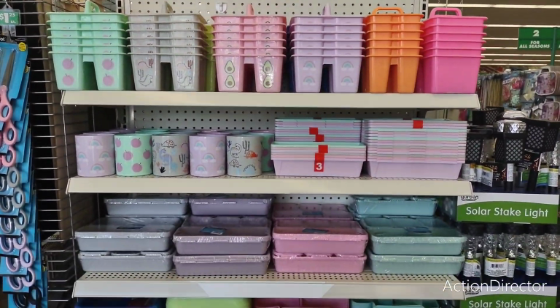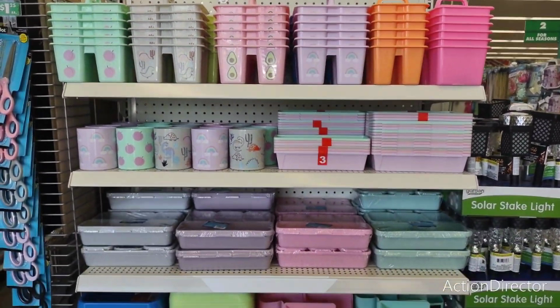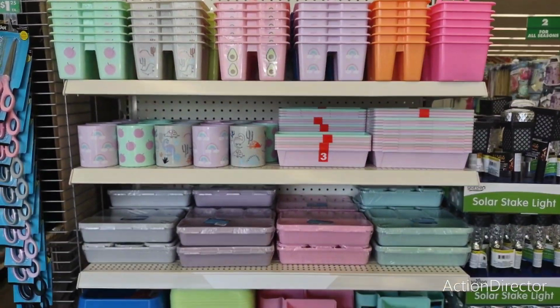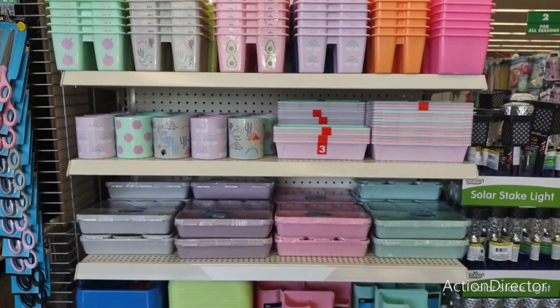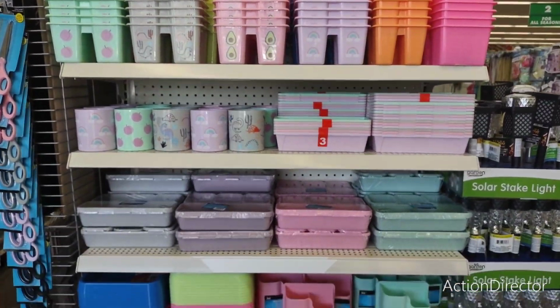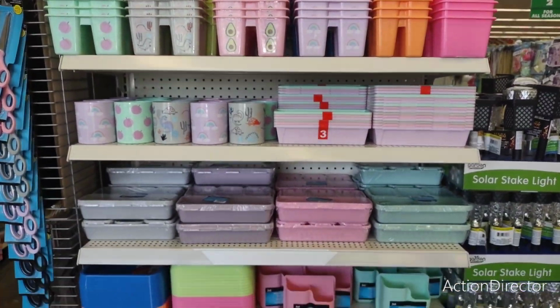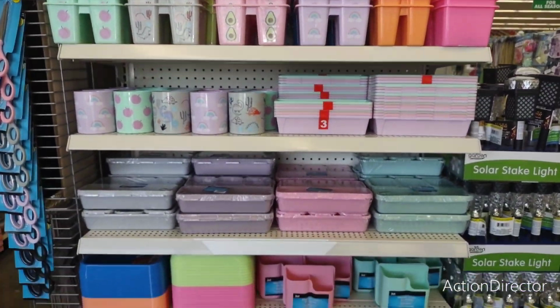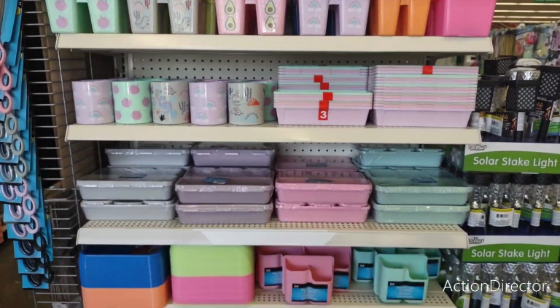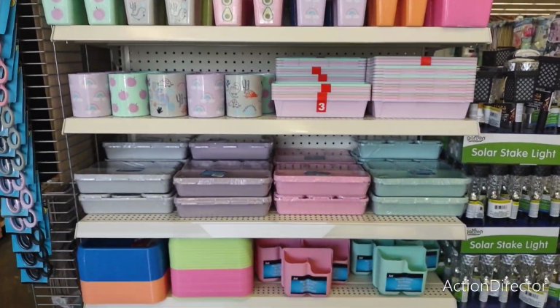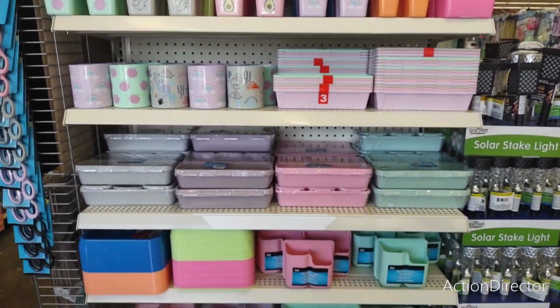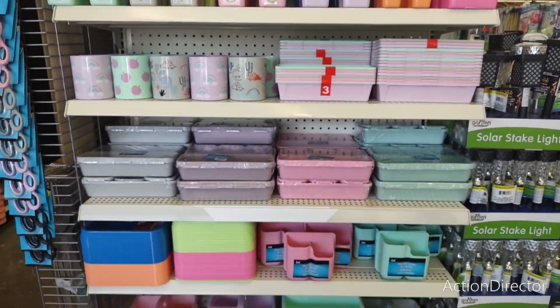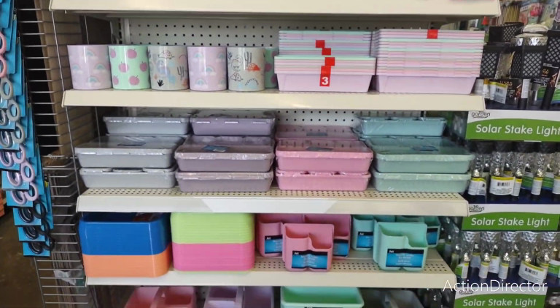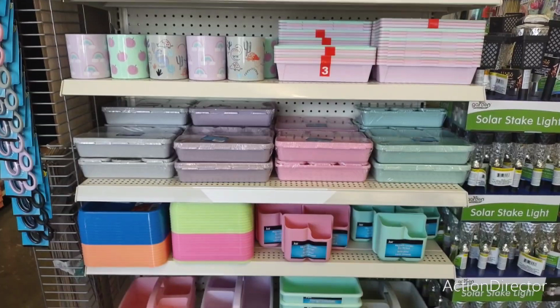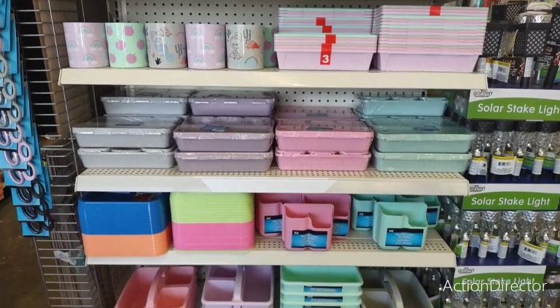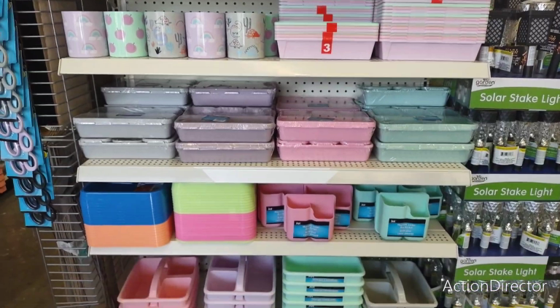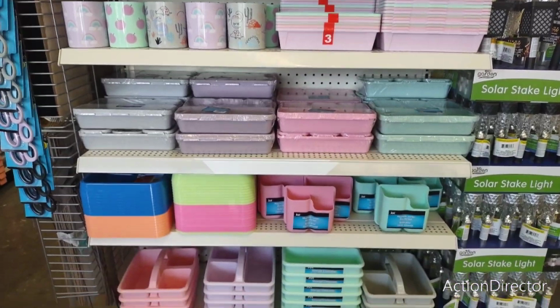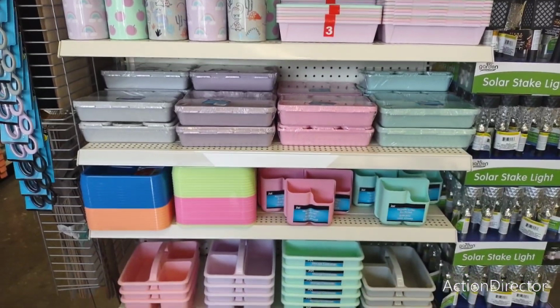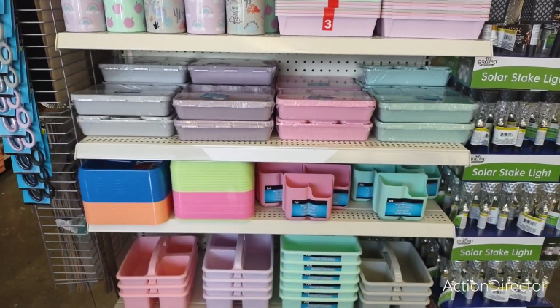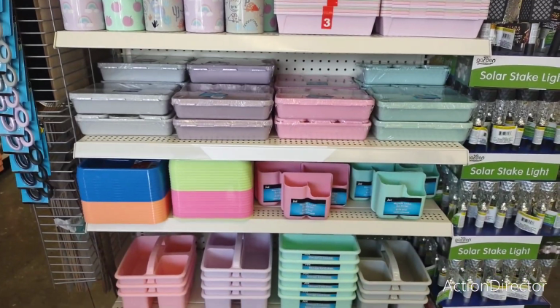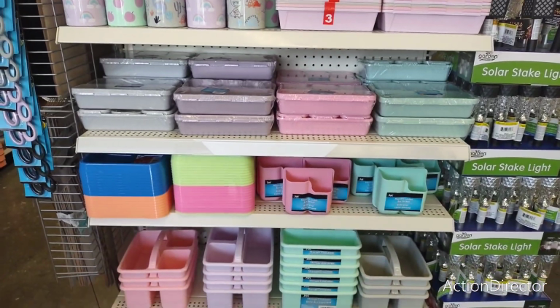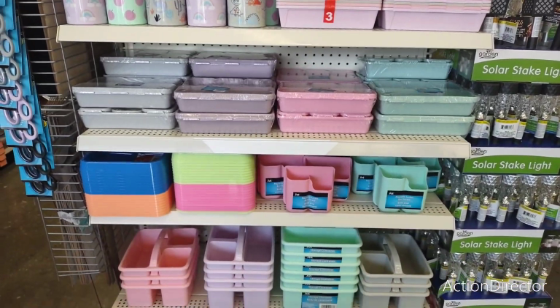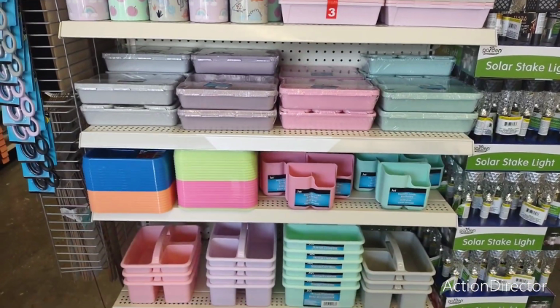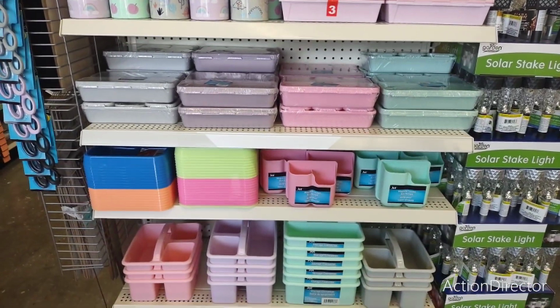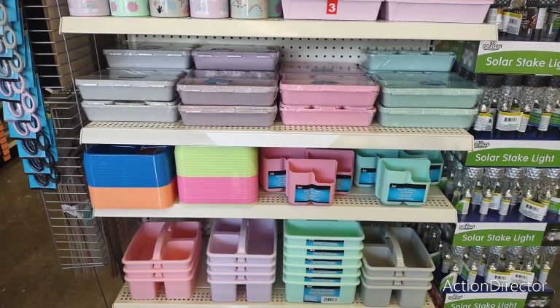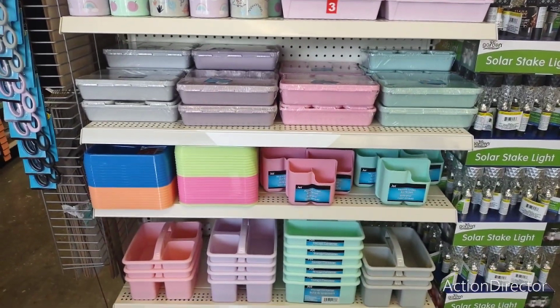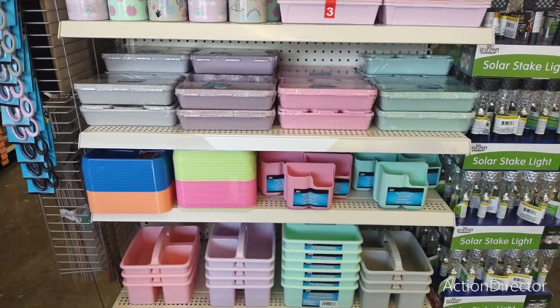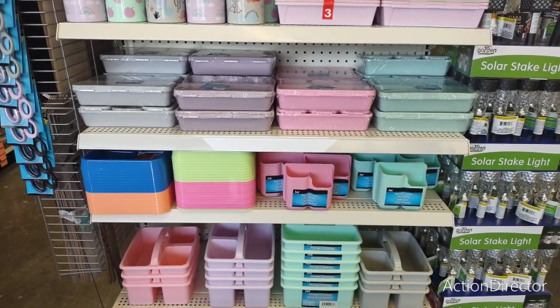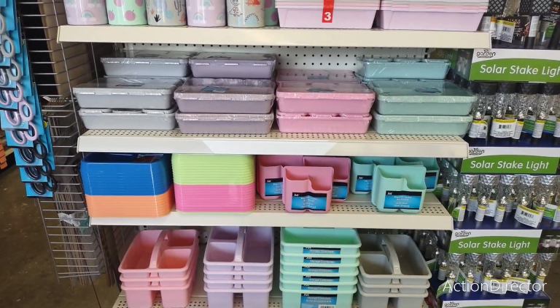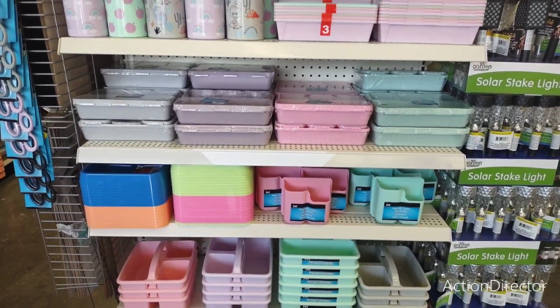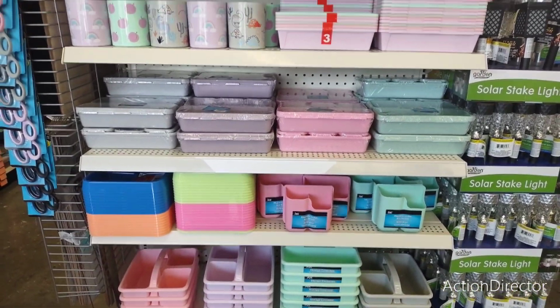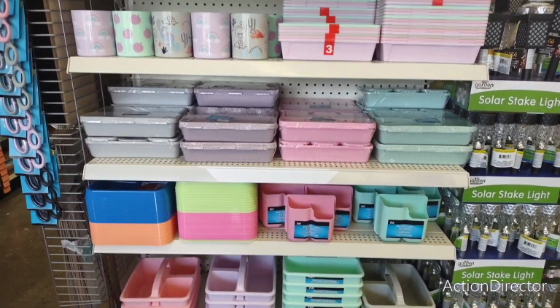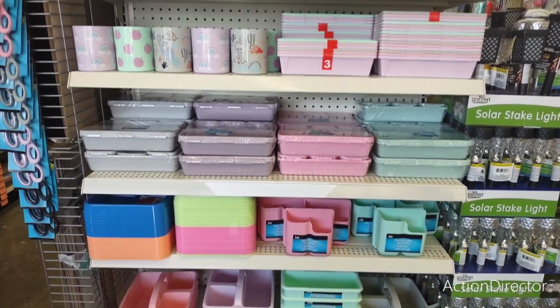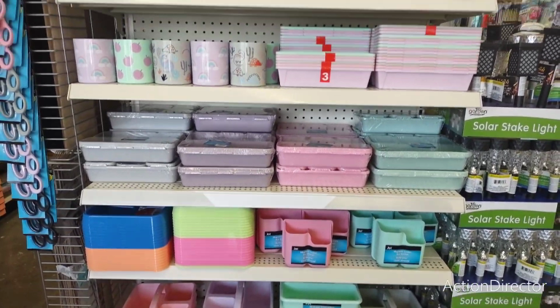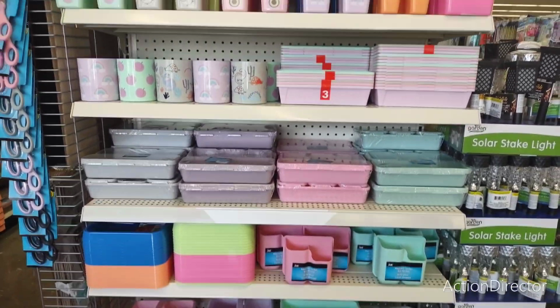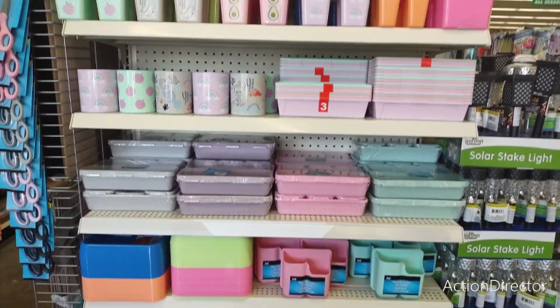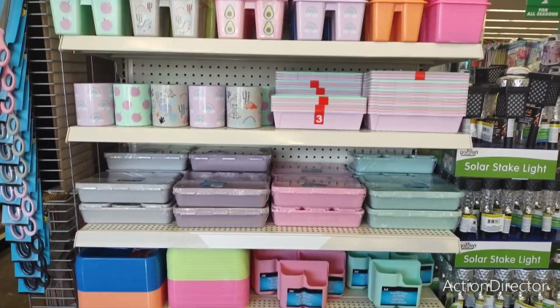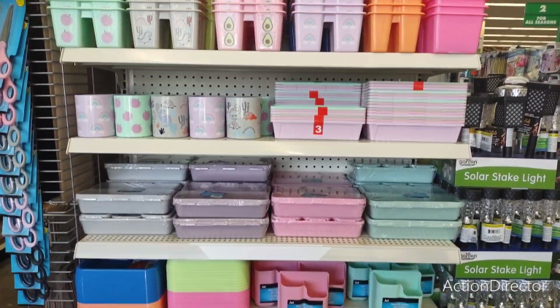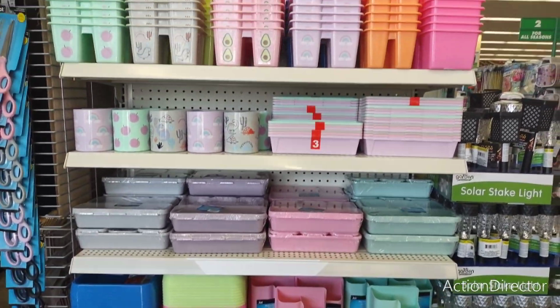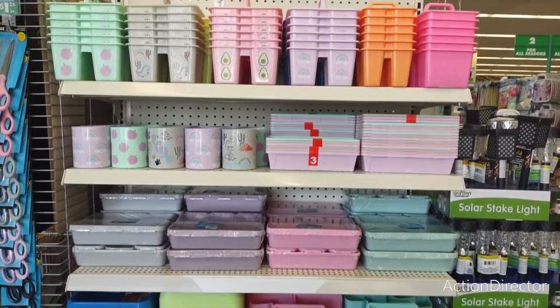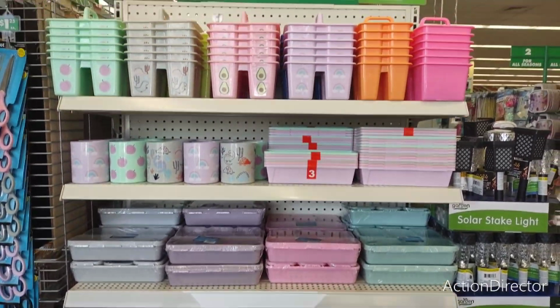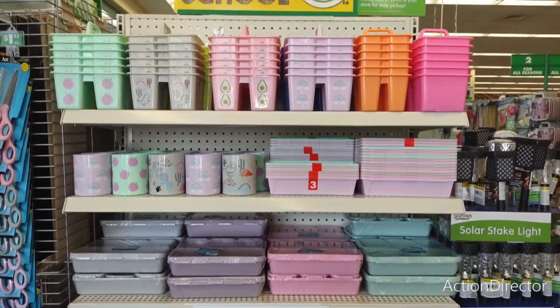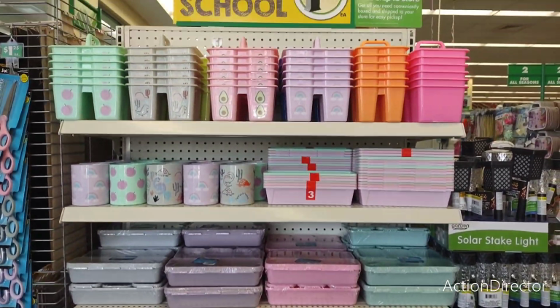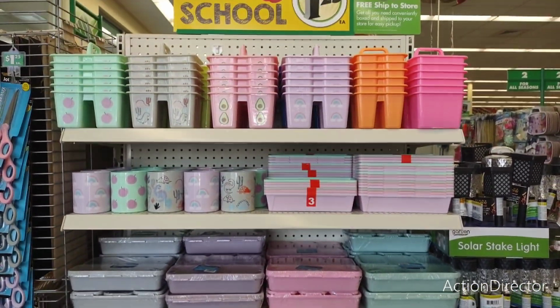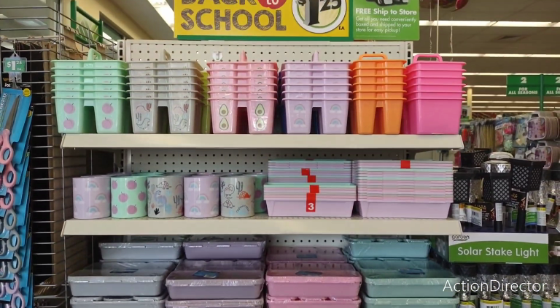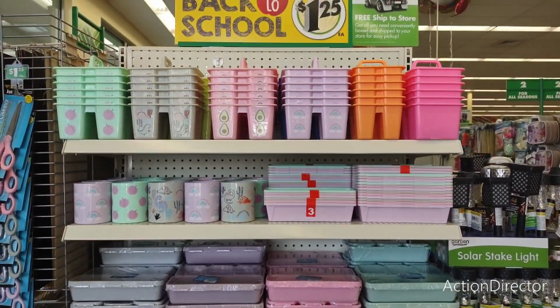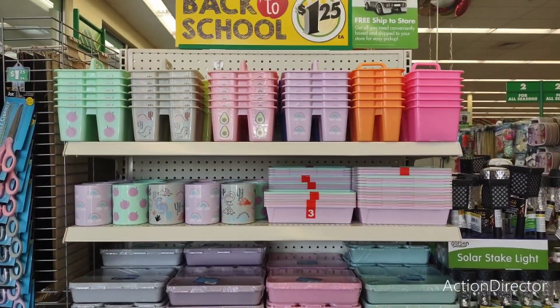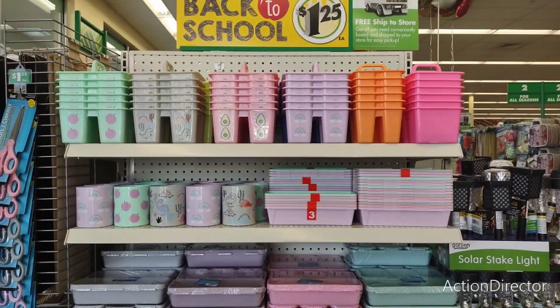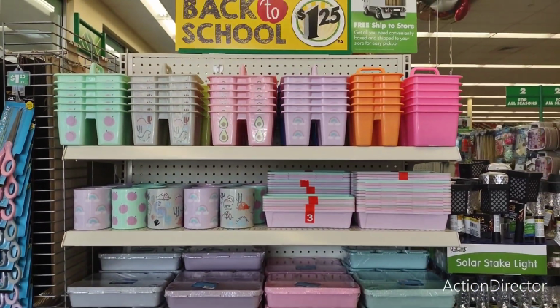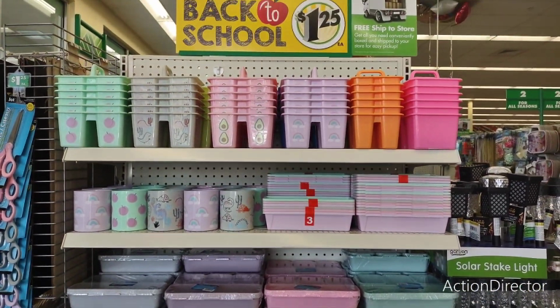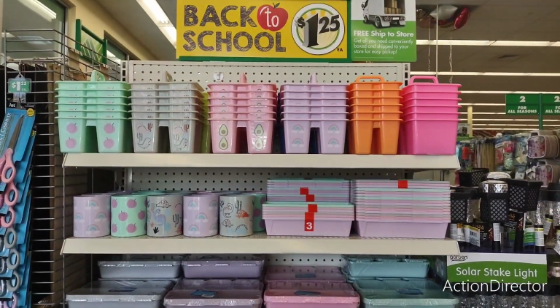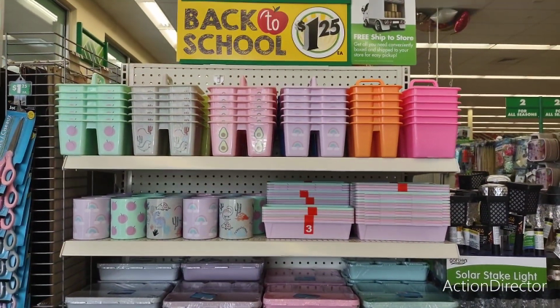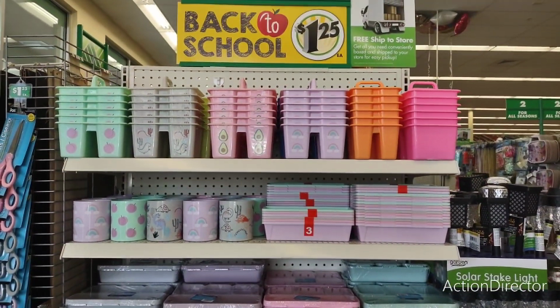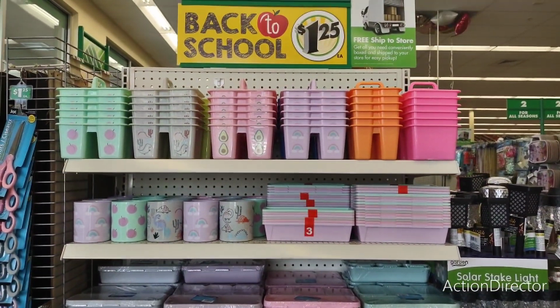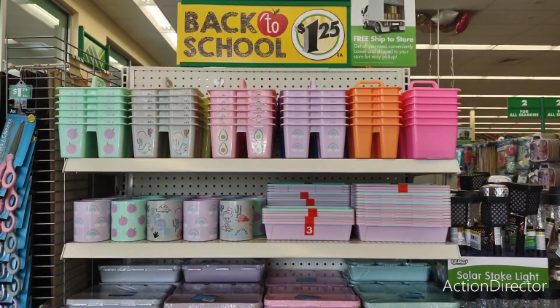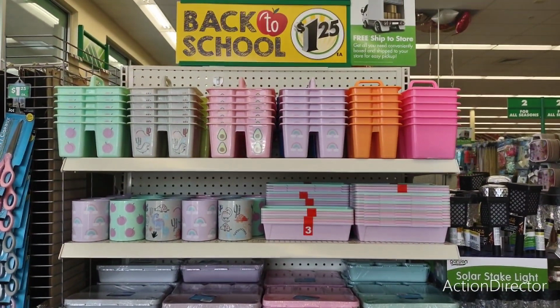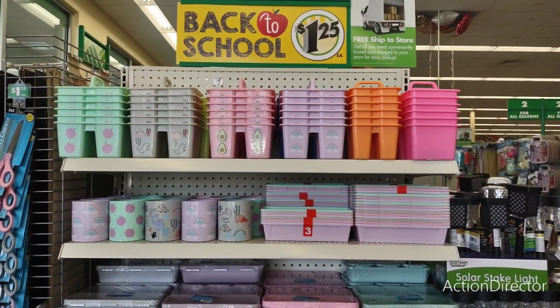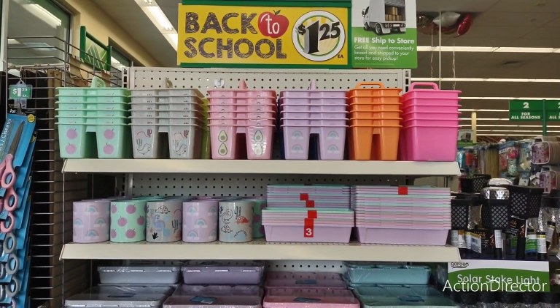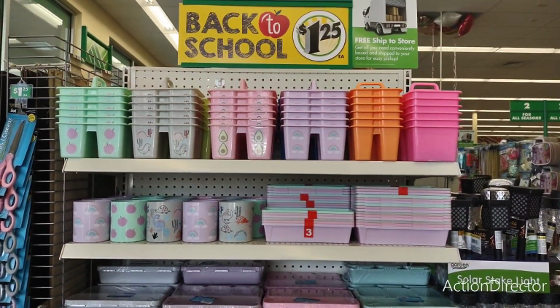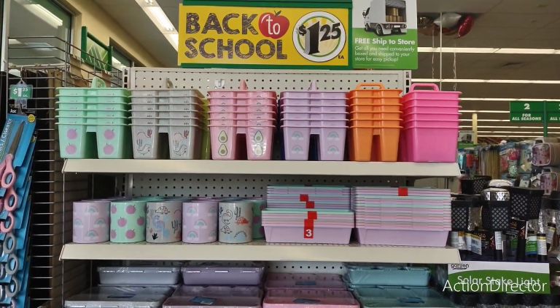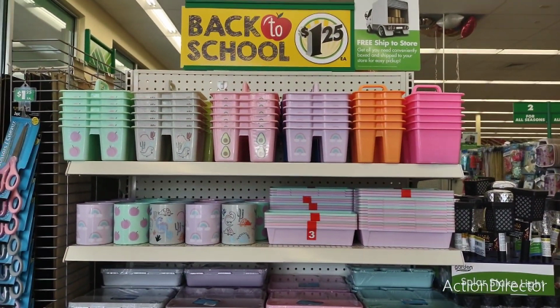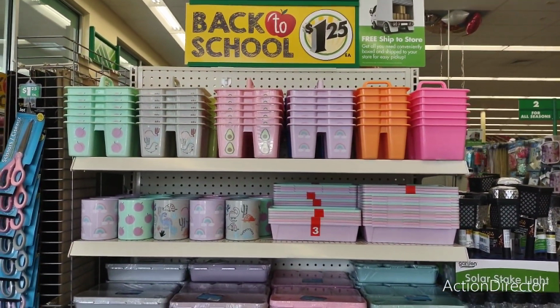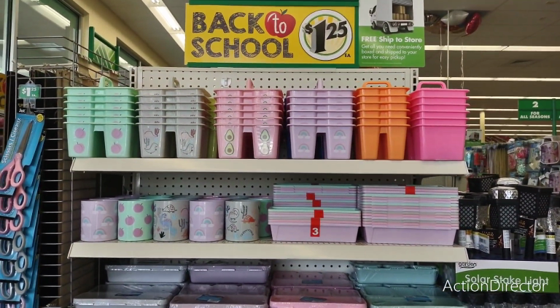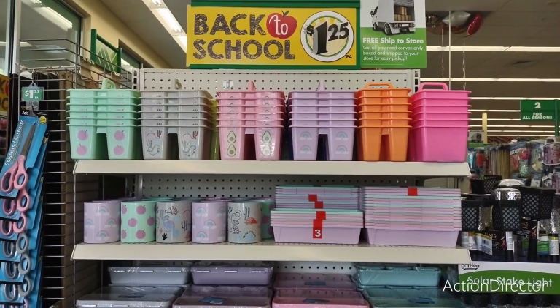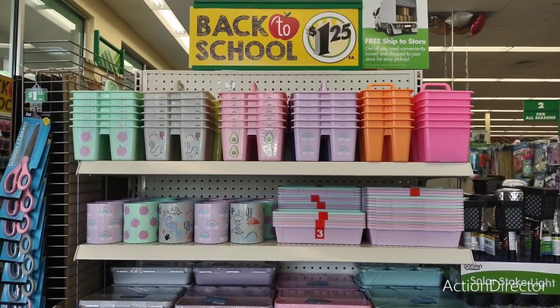Definitely hit your local Dollar Tree. This stuff should be in every Dollar Tree and should not be hard to find because it's labeled back to school.